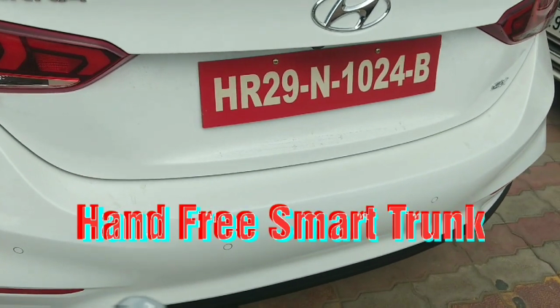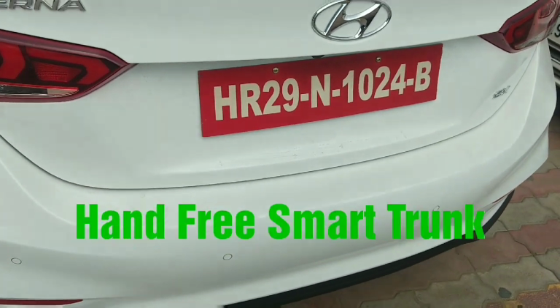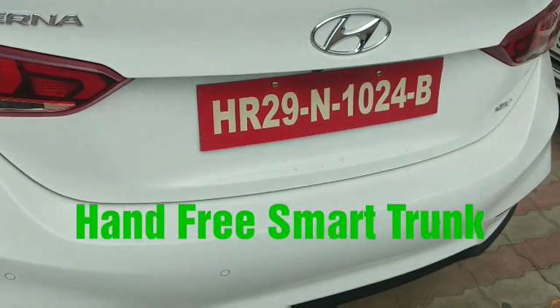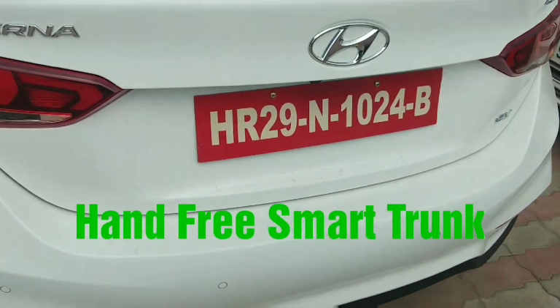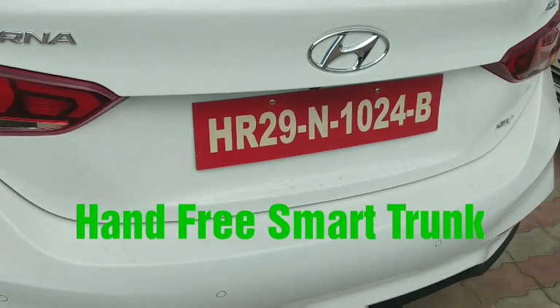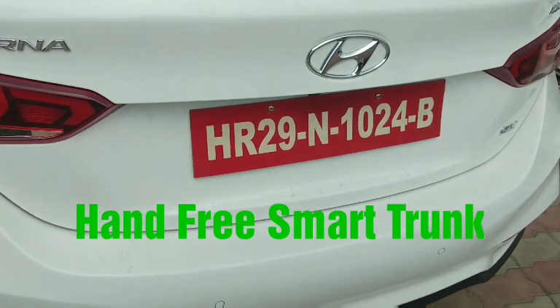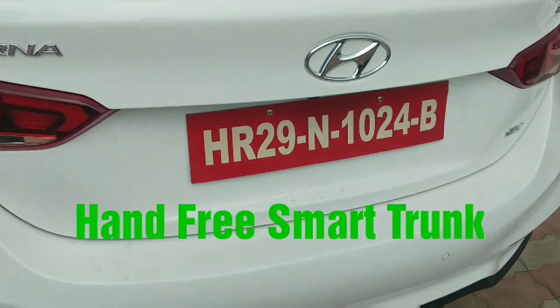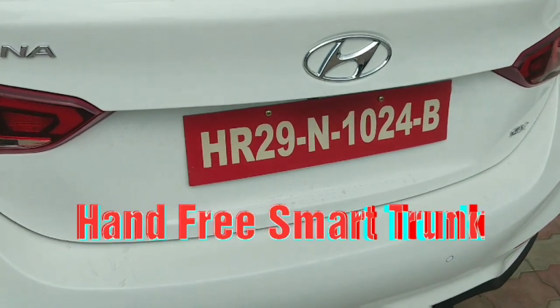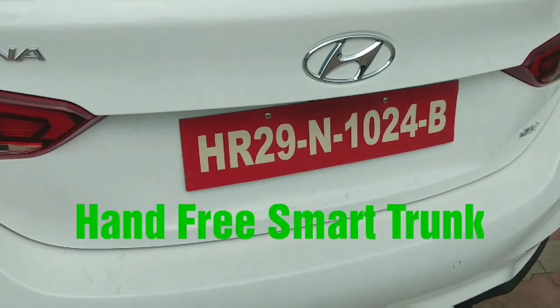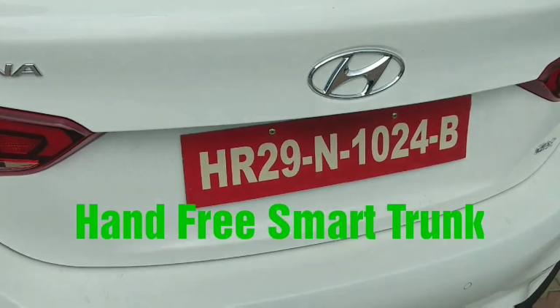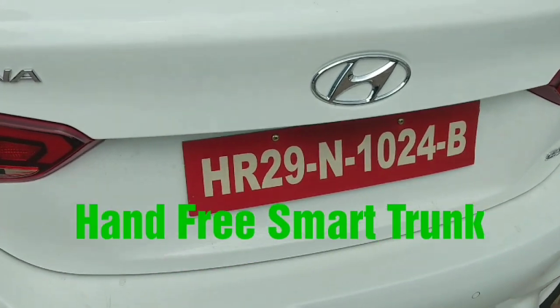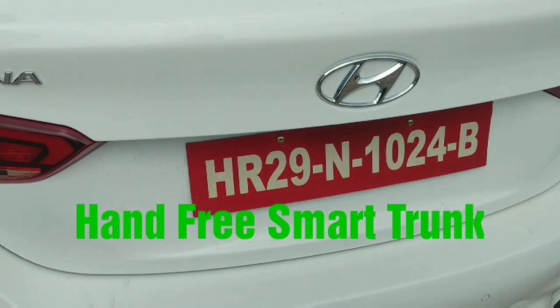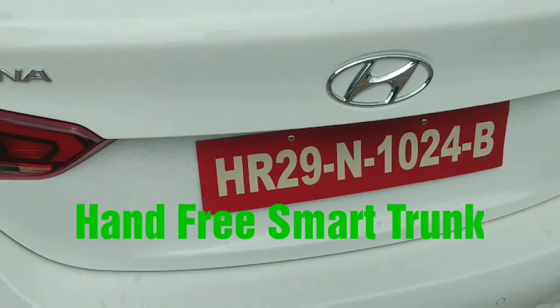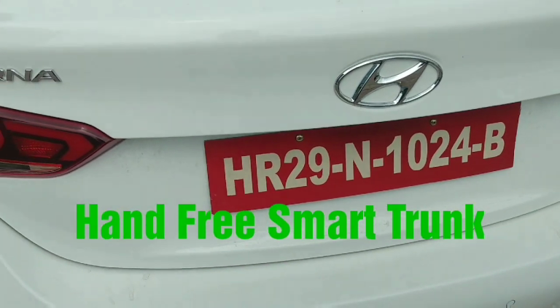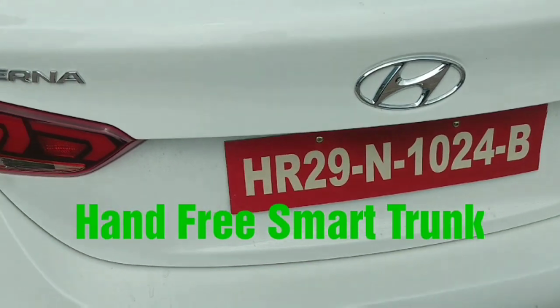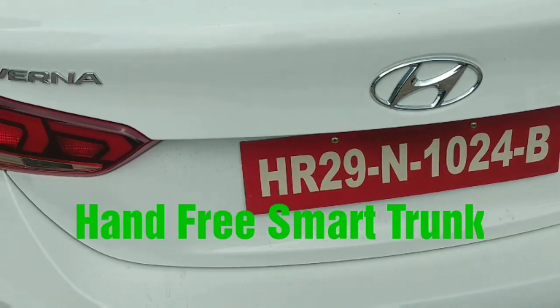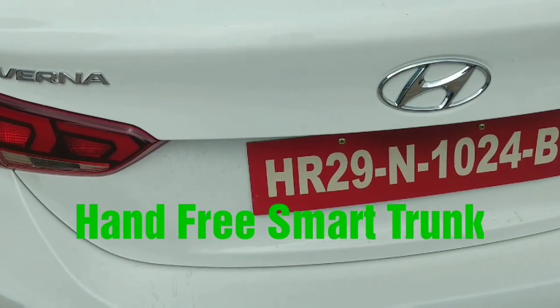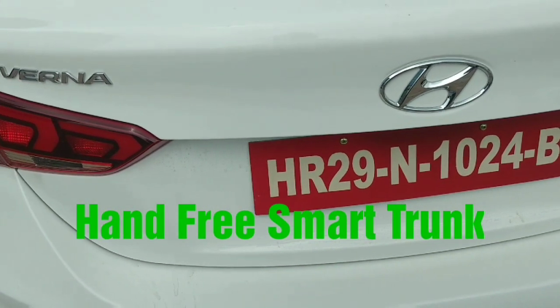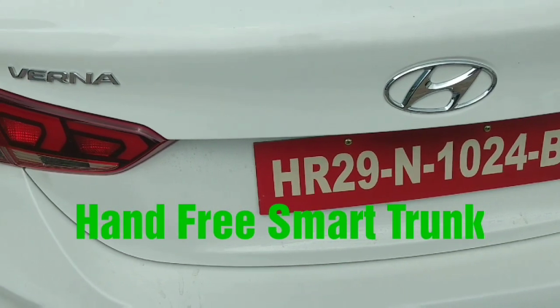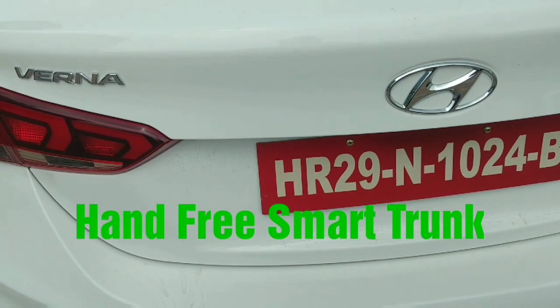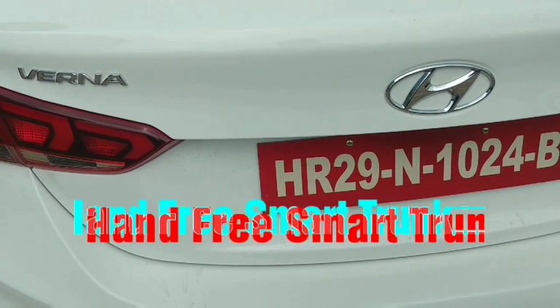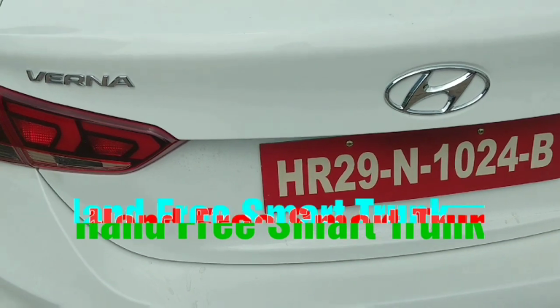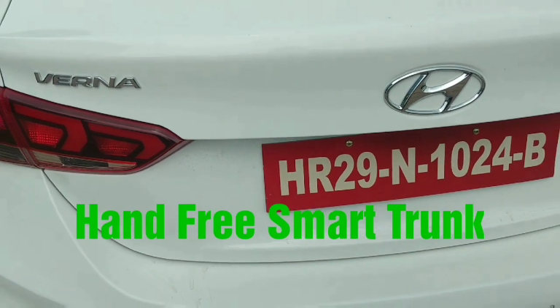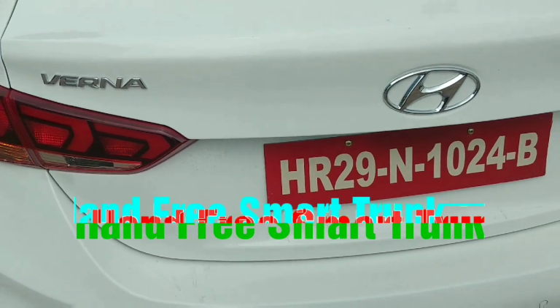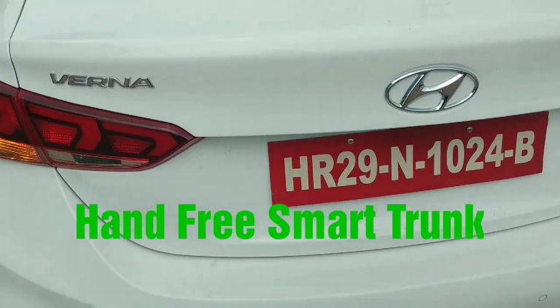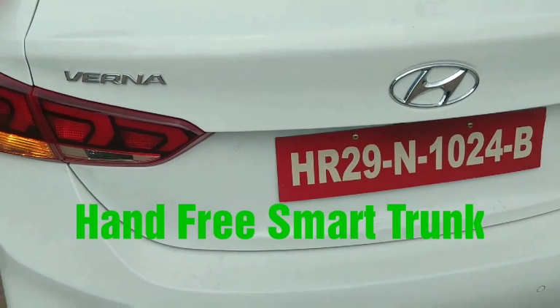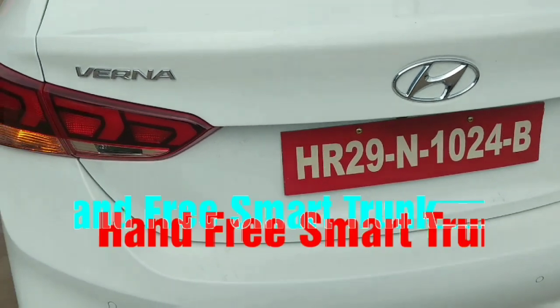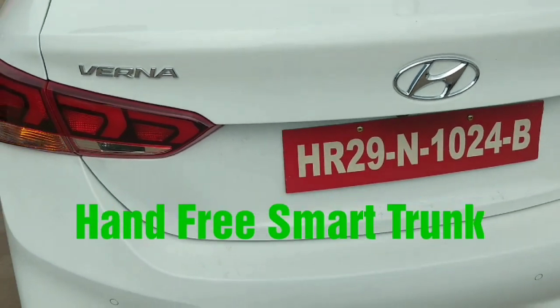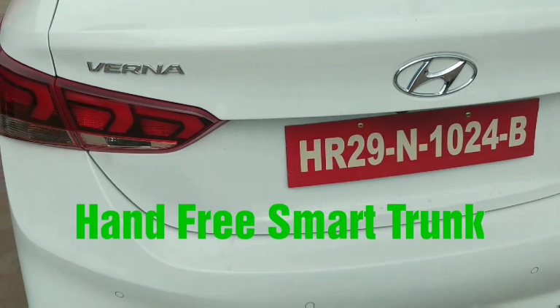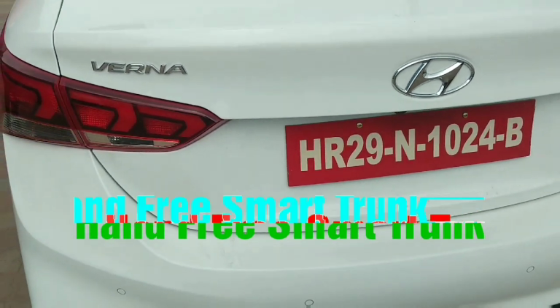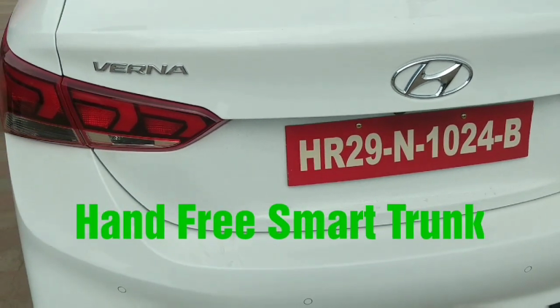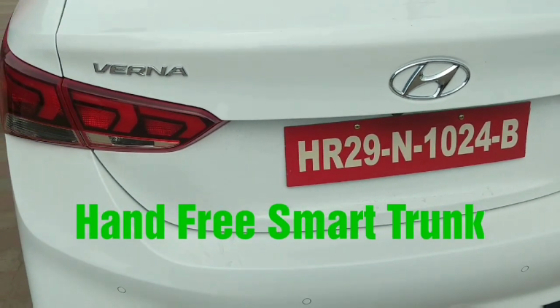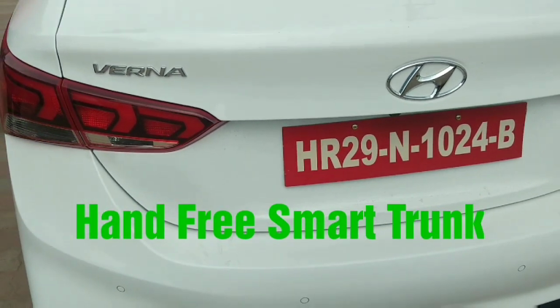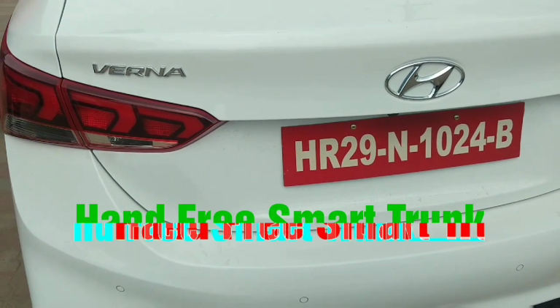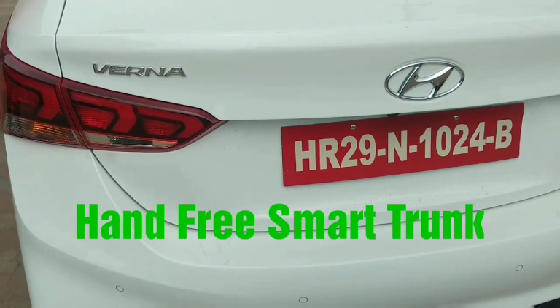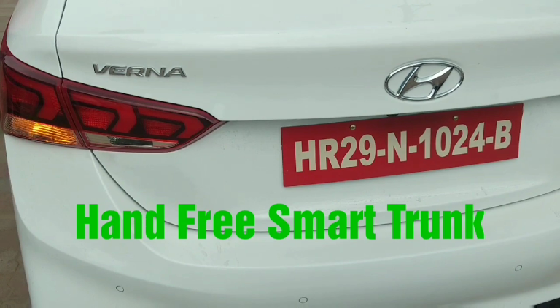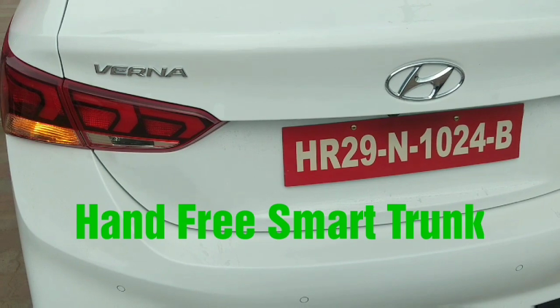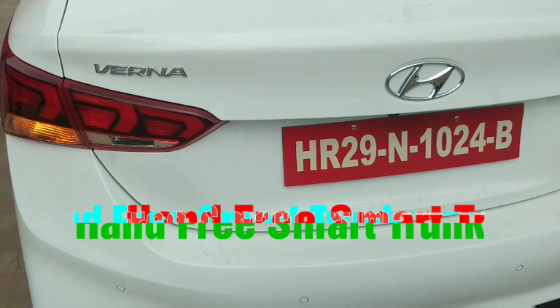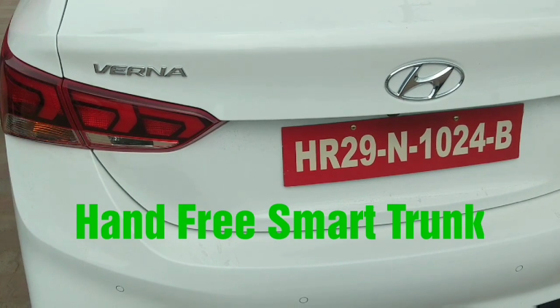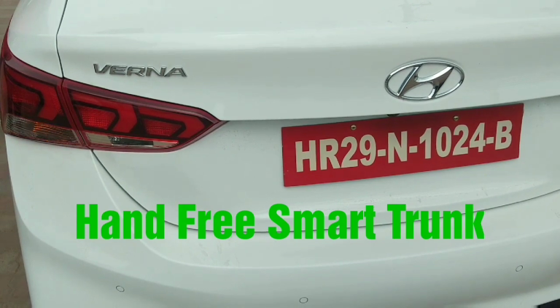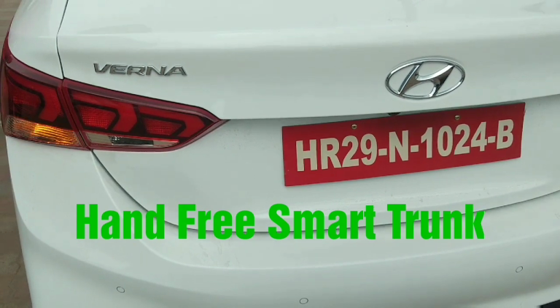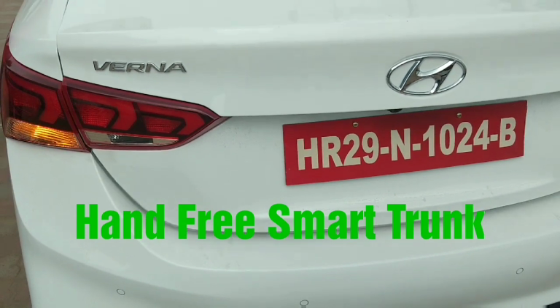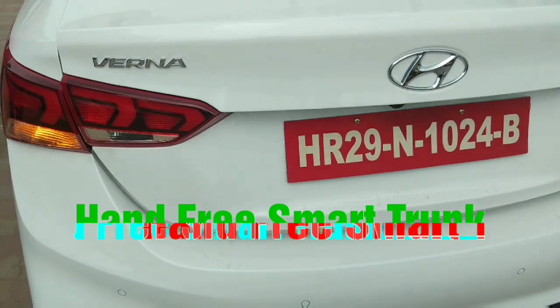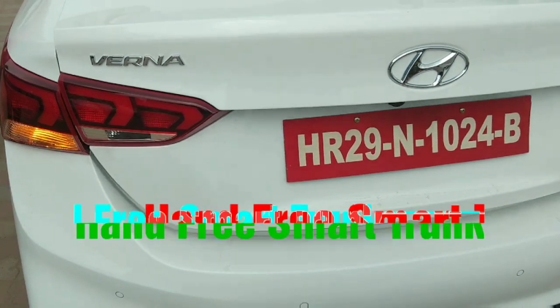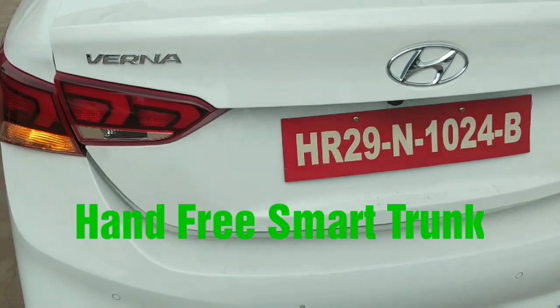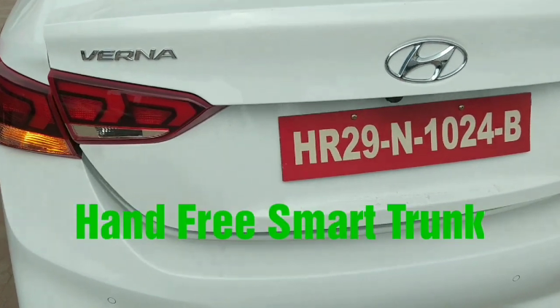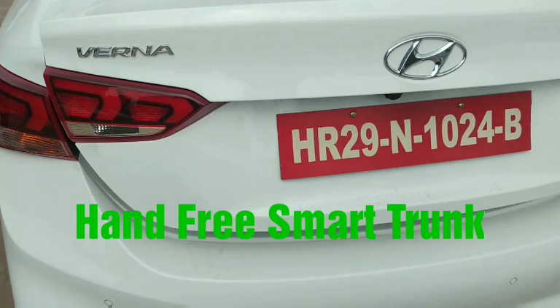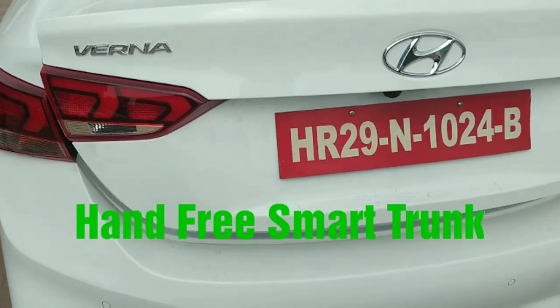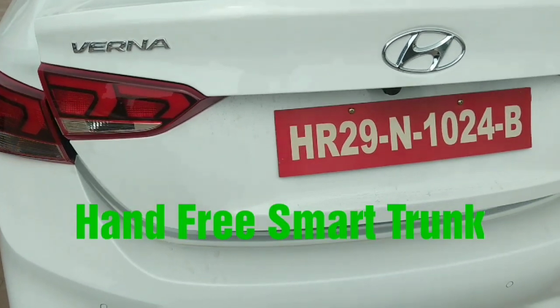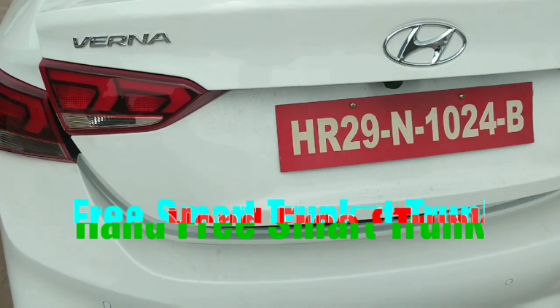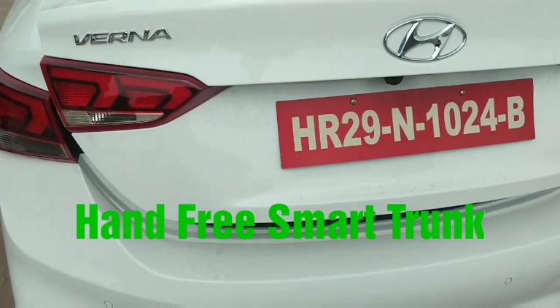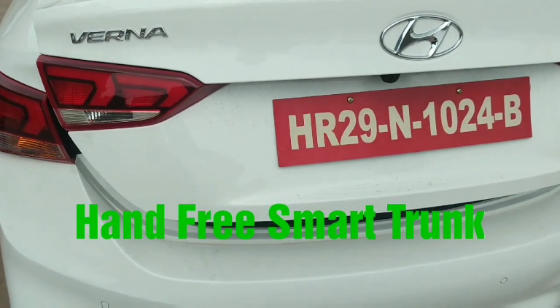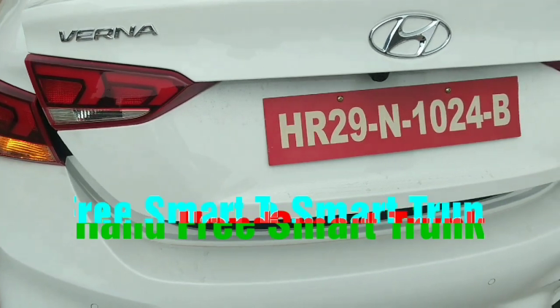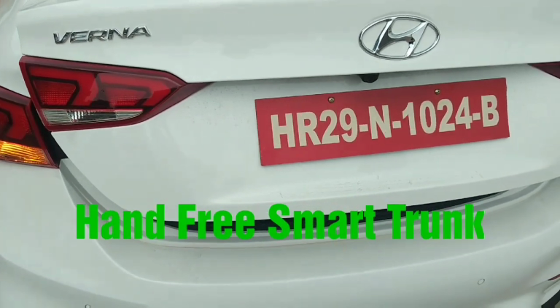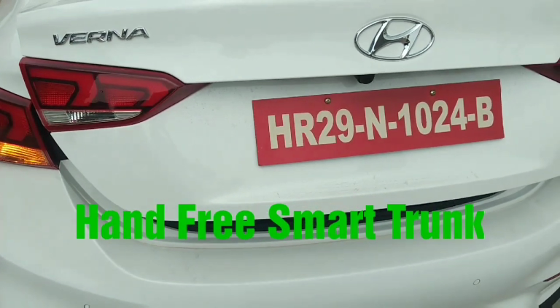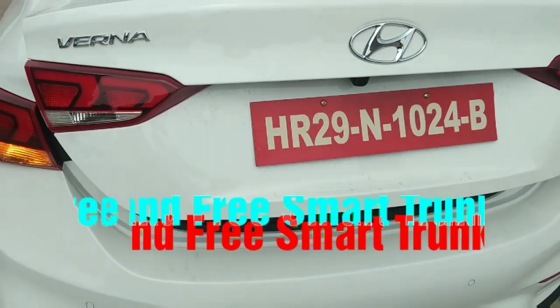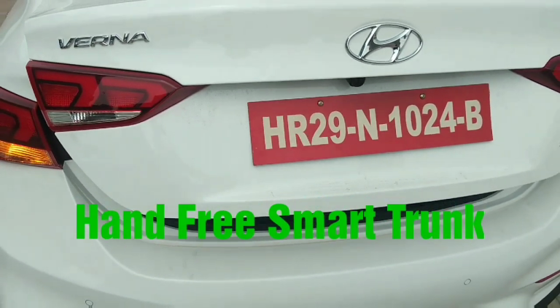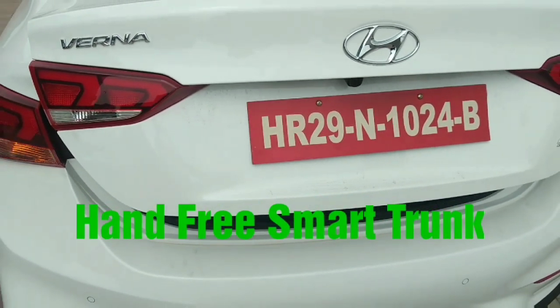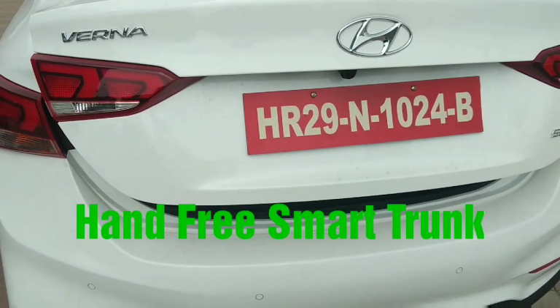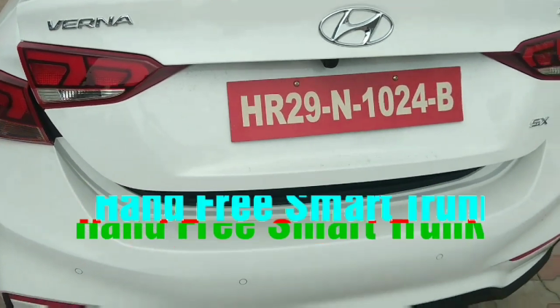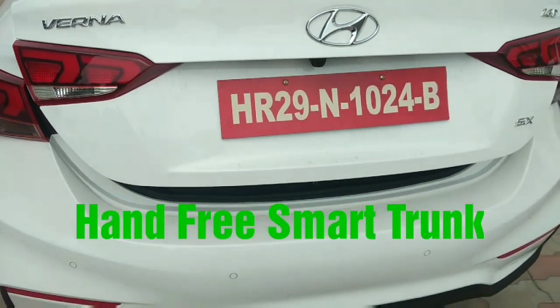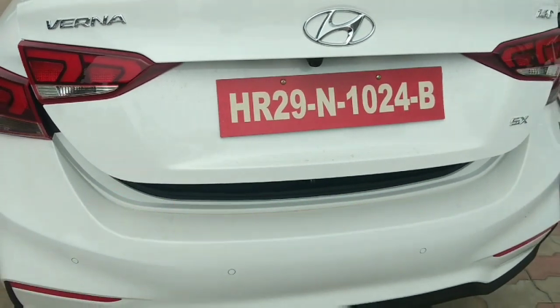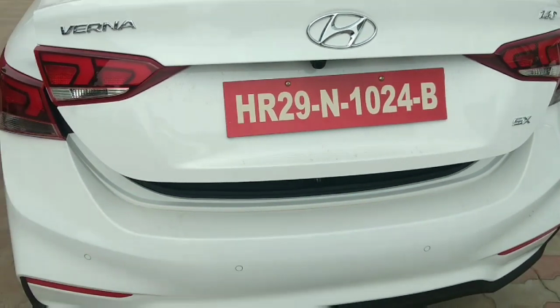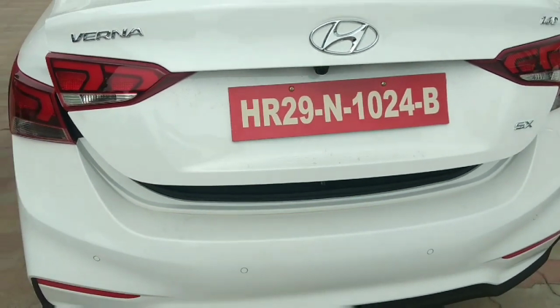It's a sleek line, imposing stance and coupe-like styling gives it a charismatic presence.